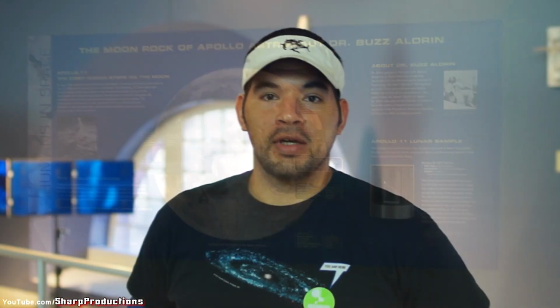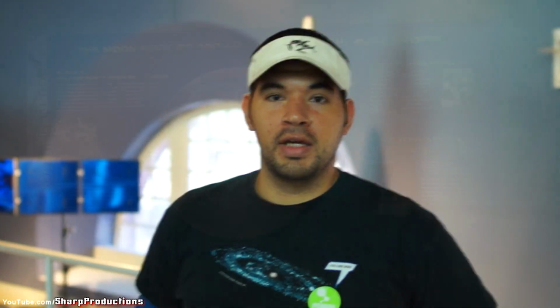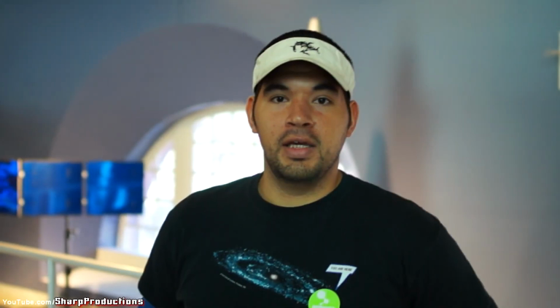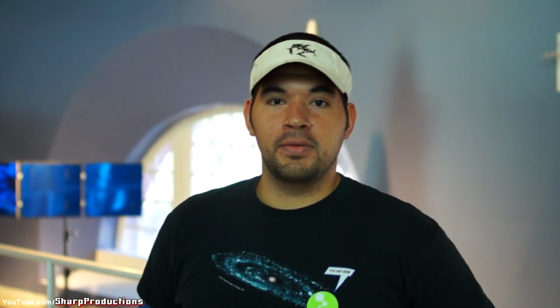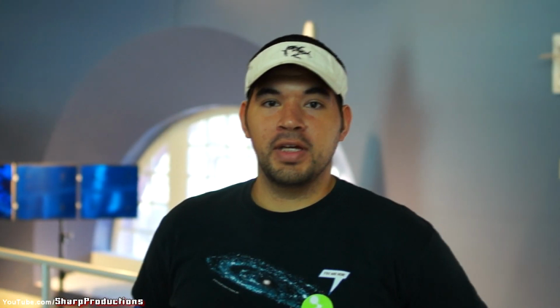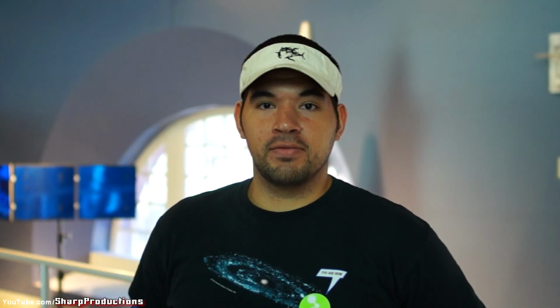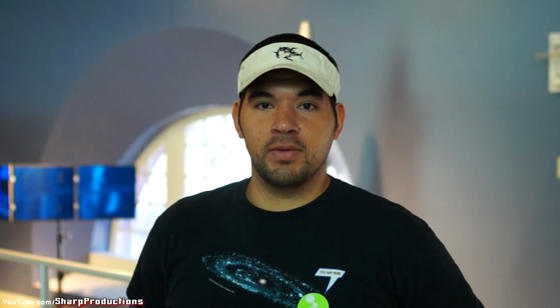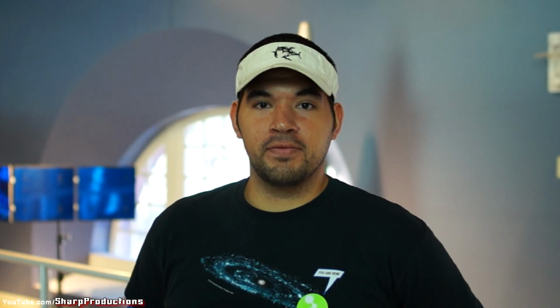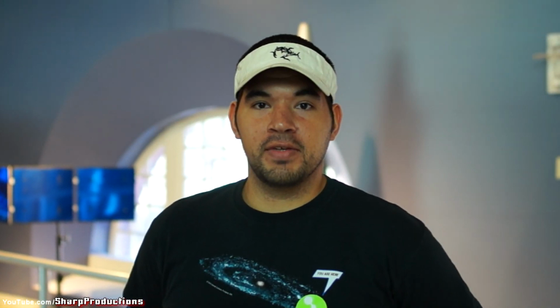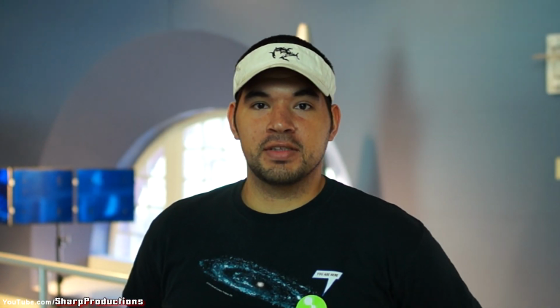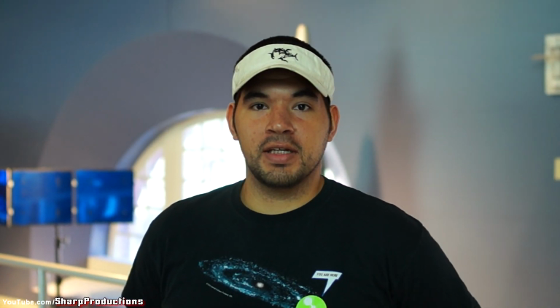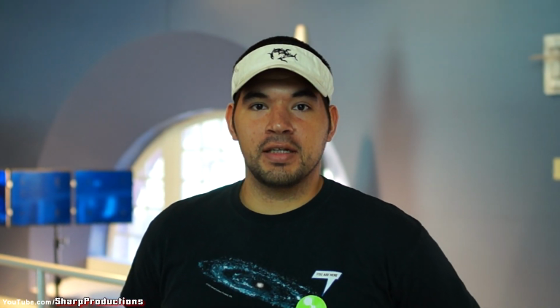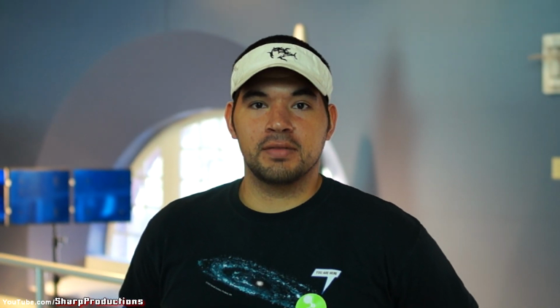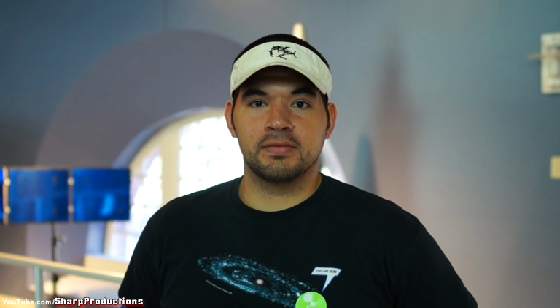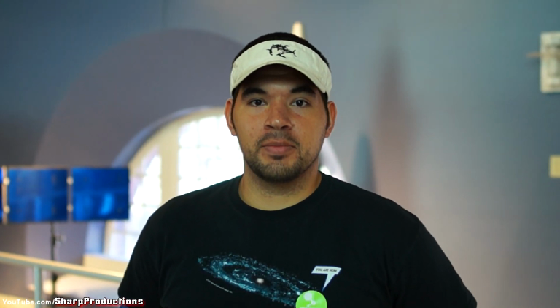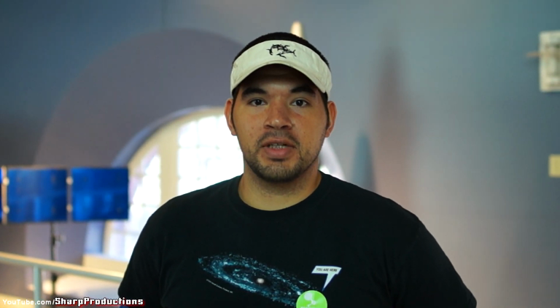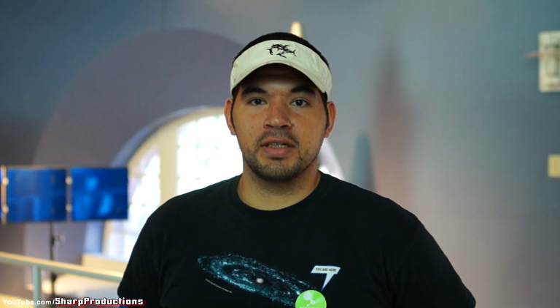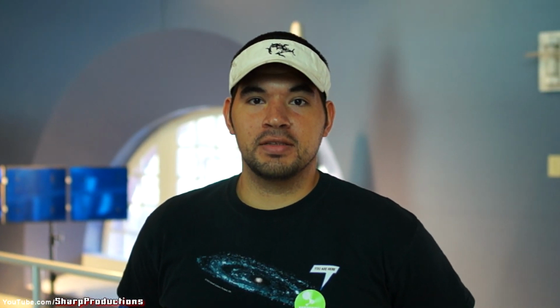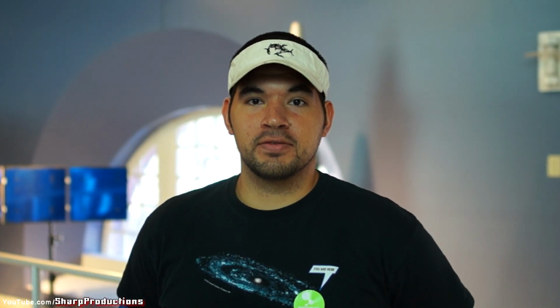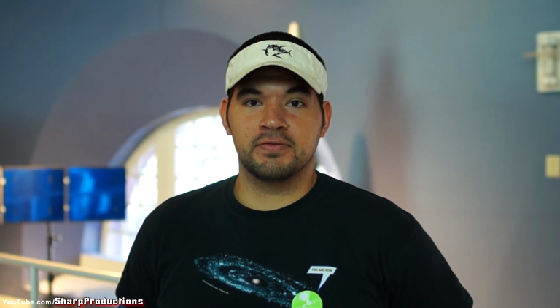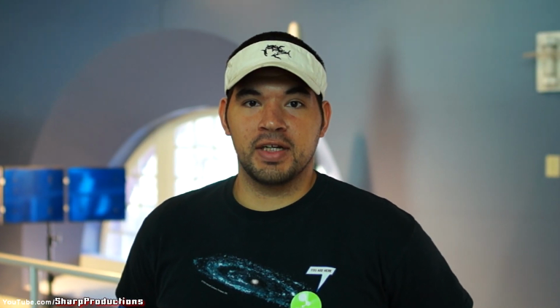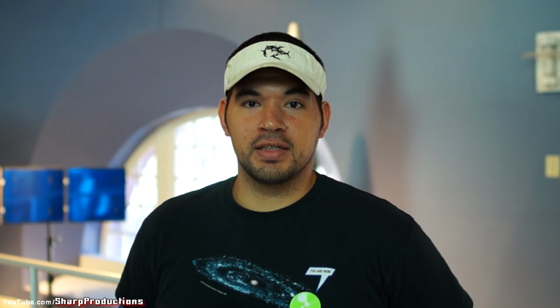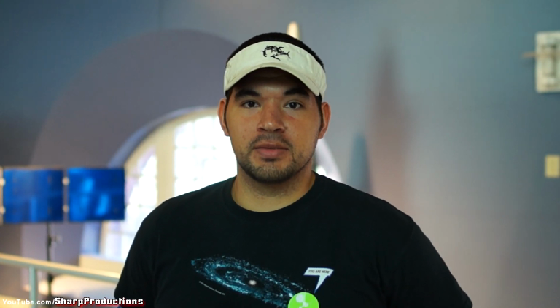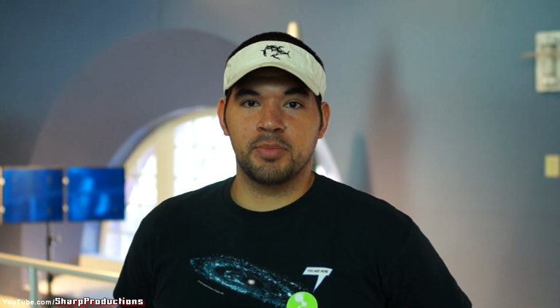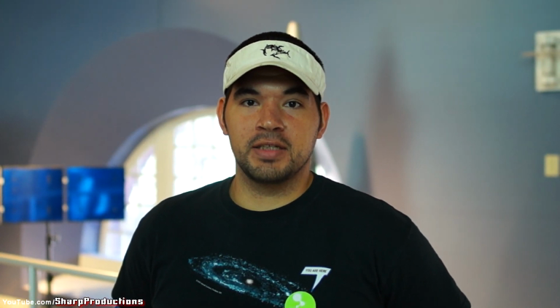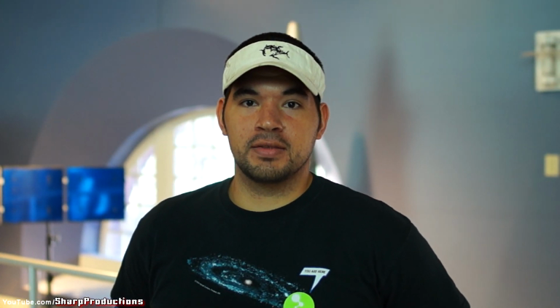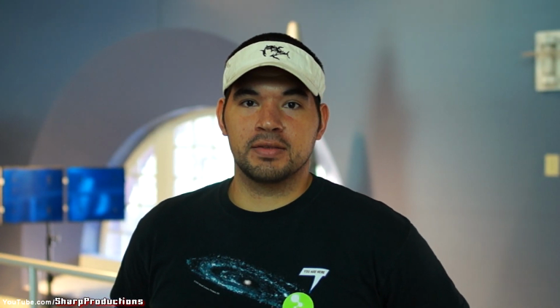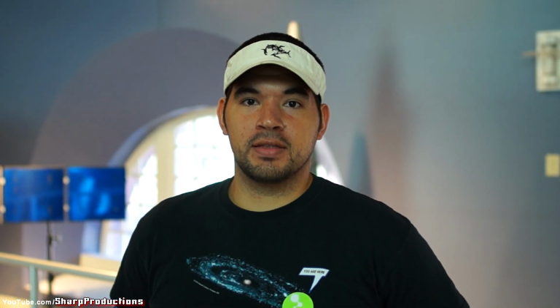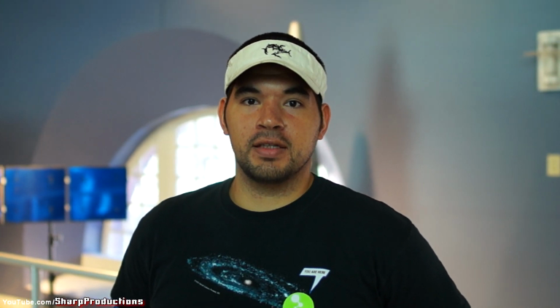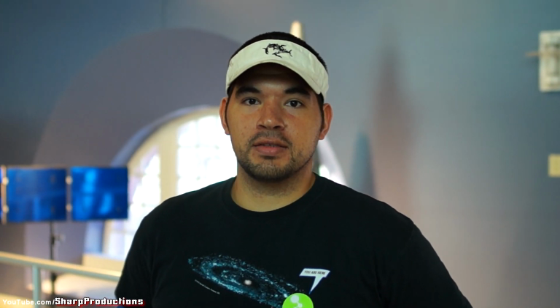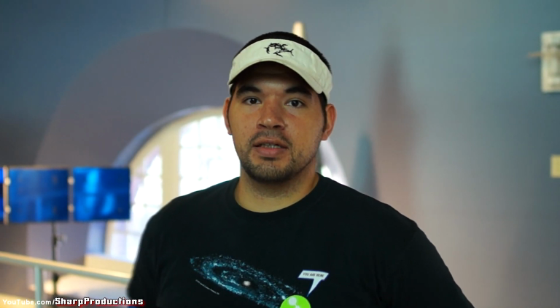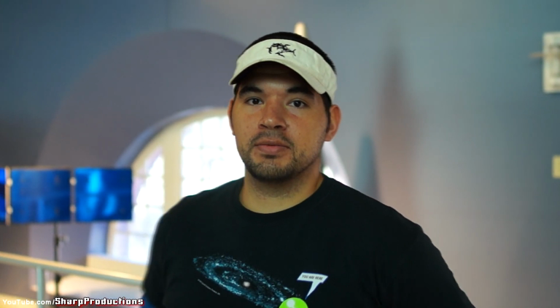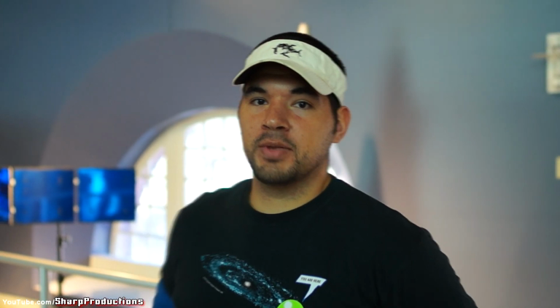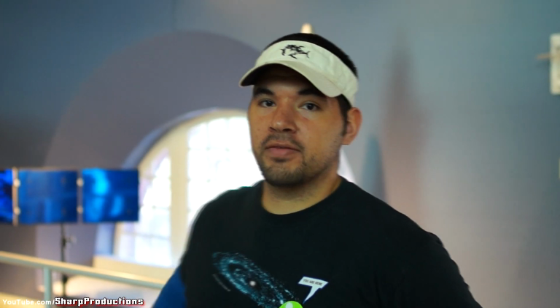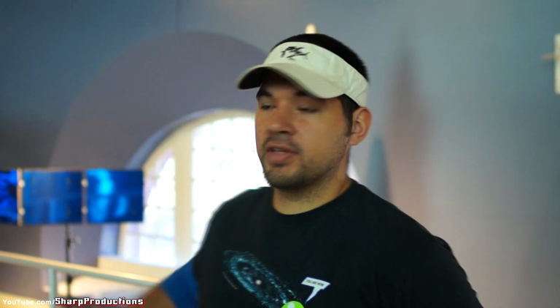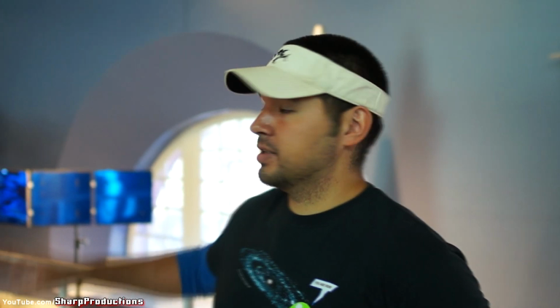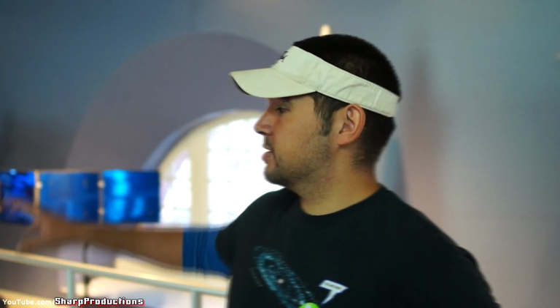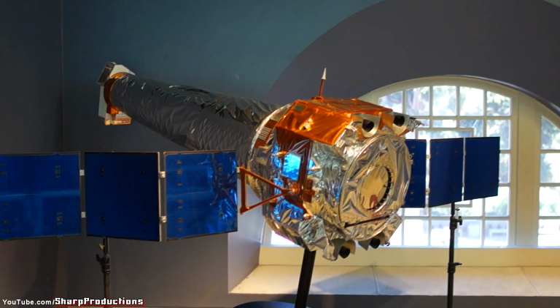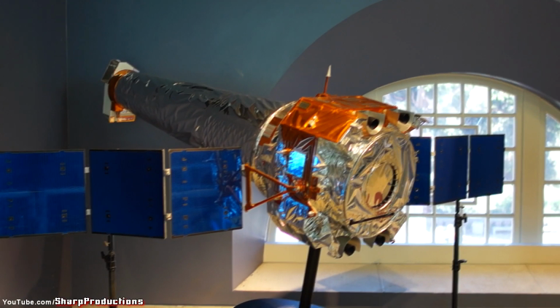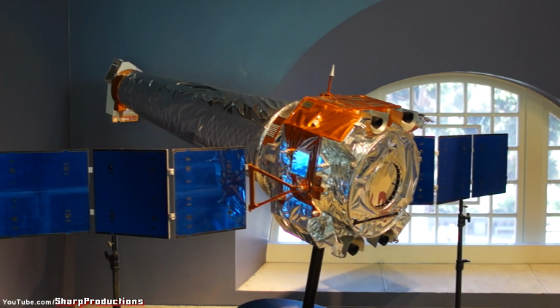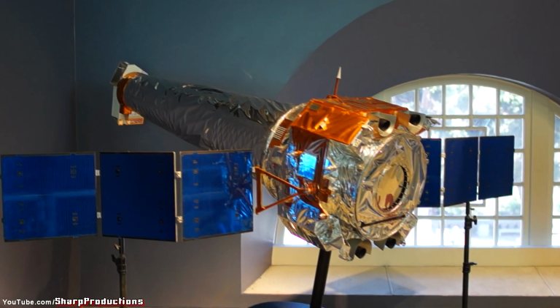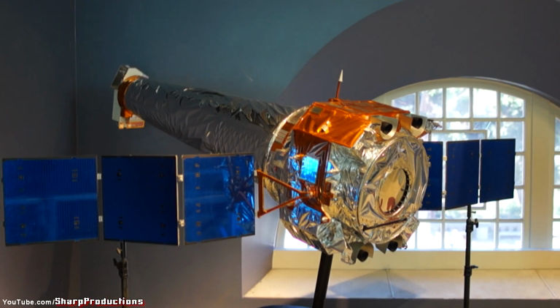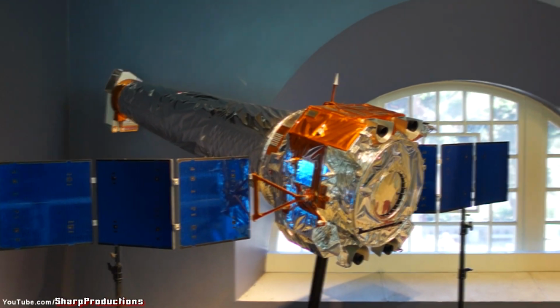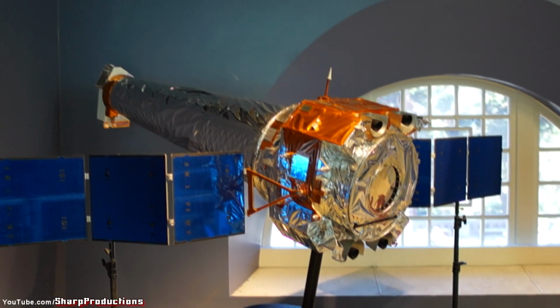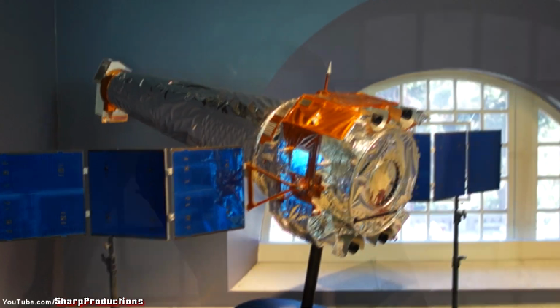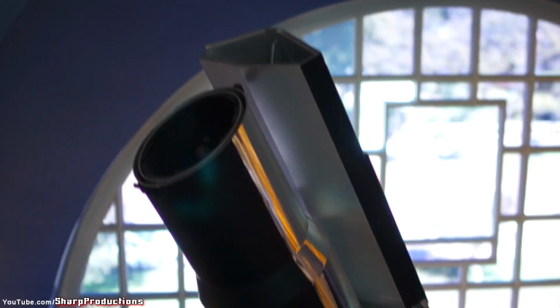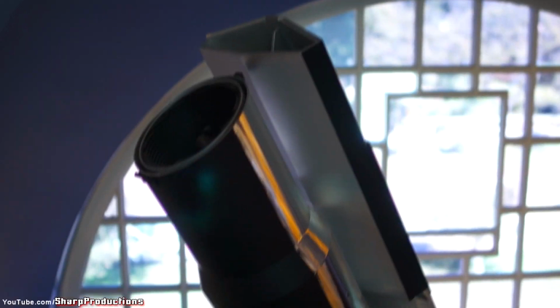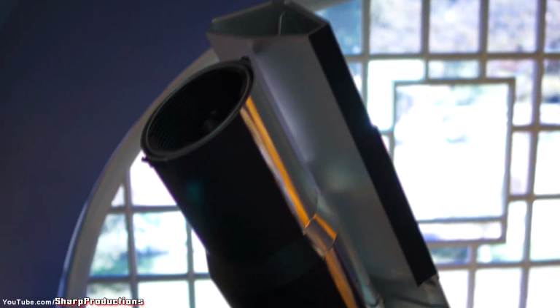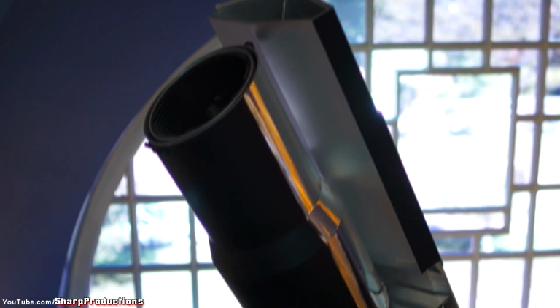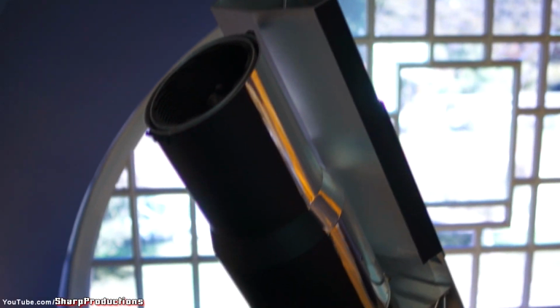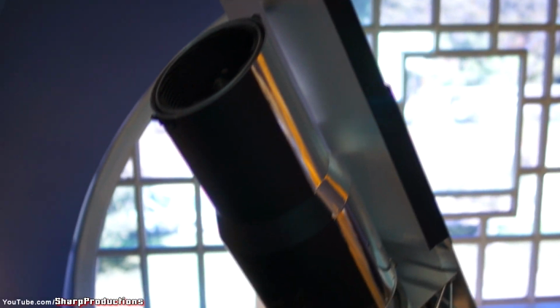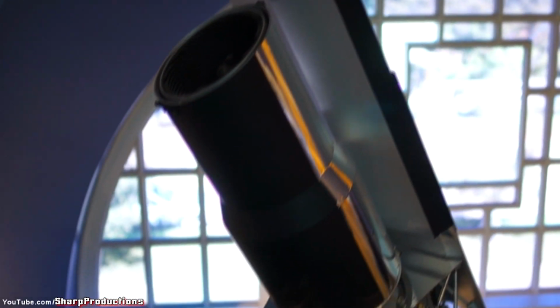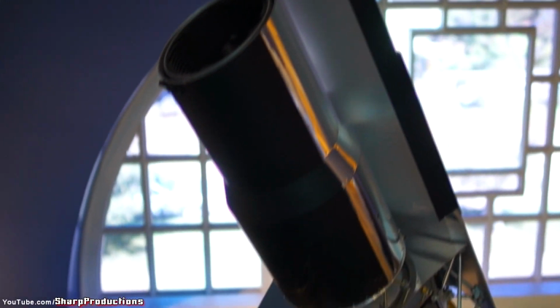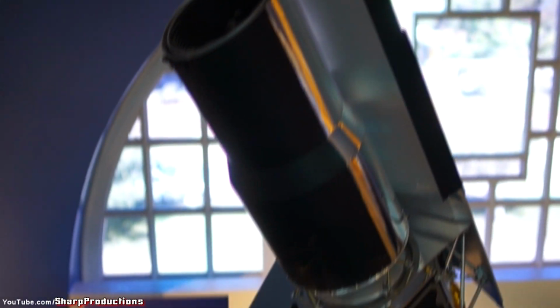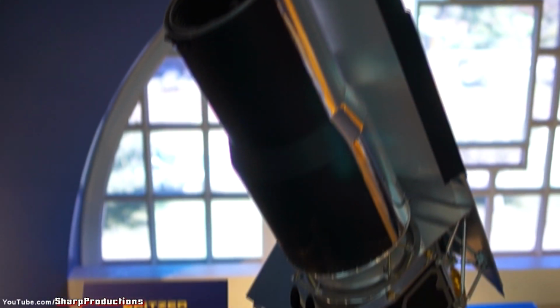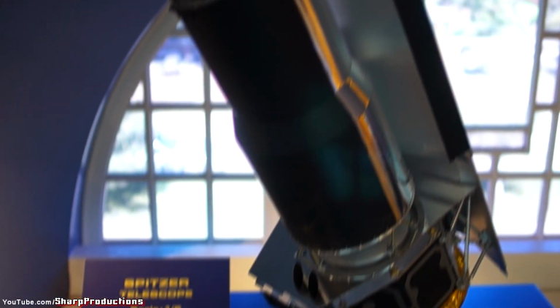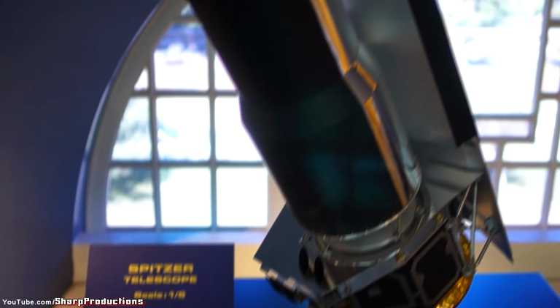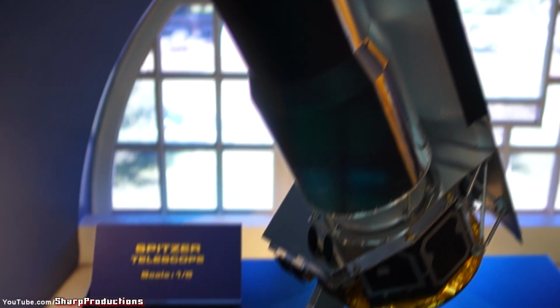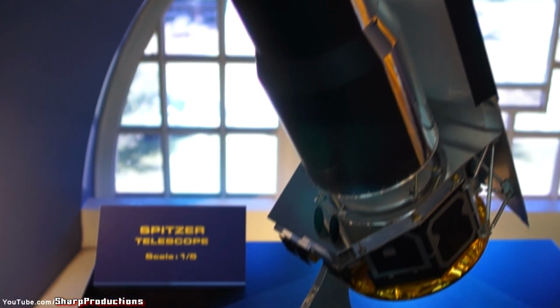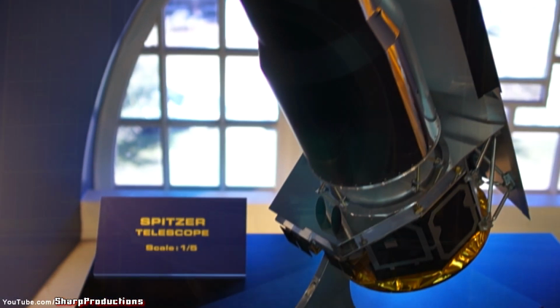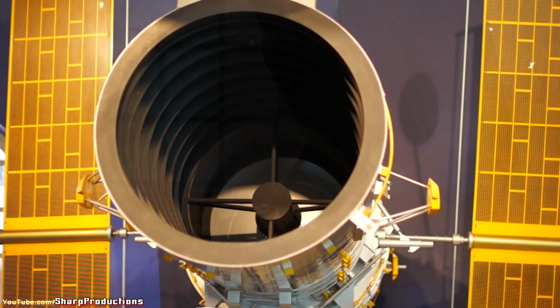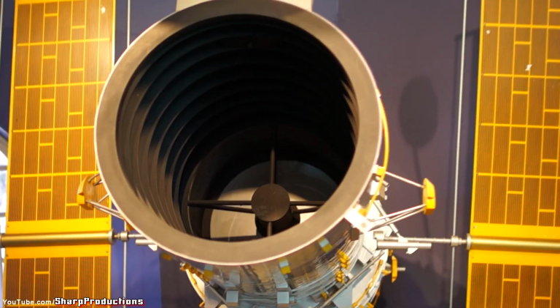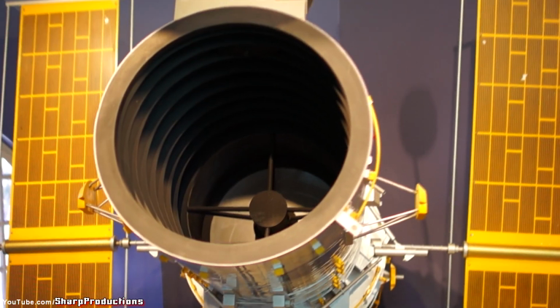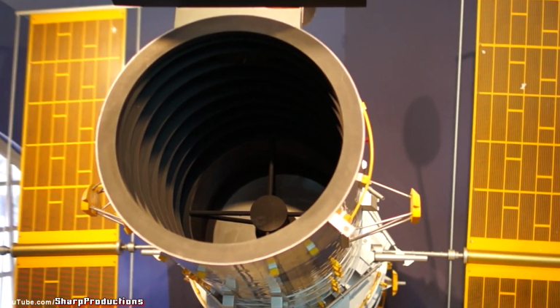Over here we have one-fifth scale replicas of various space telescopes. We have the Chandra, the Spitzer, and the Hubble.